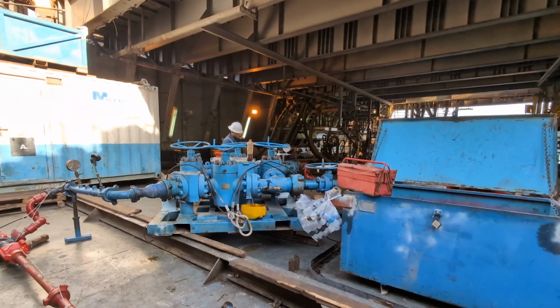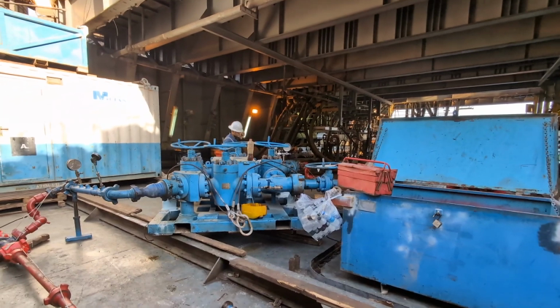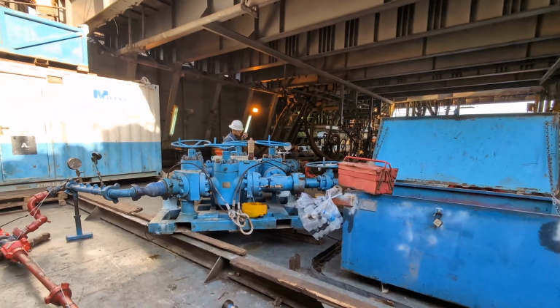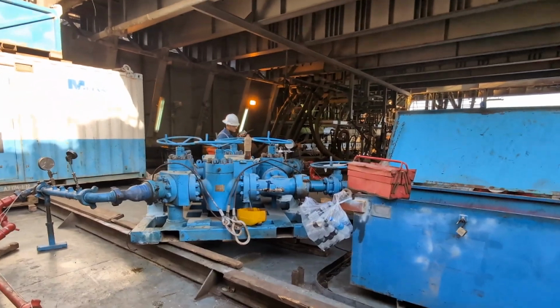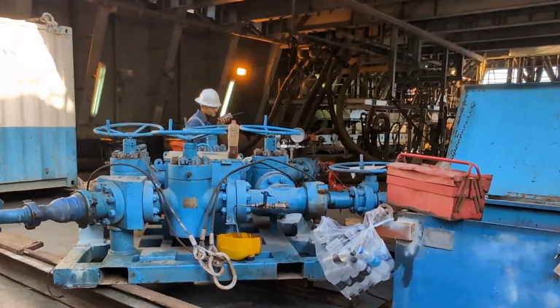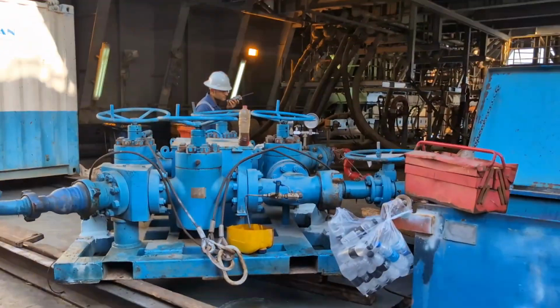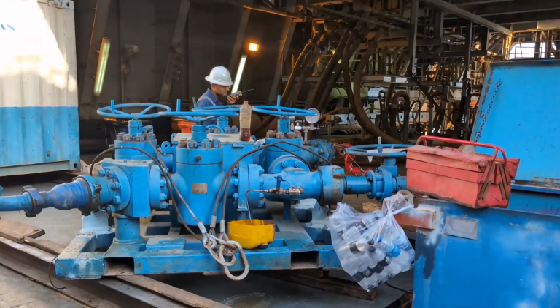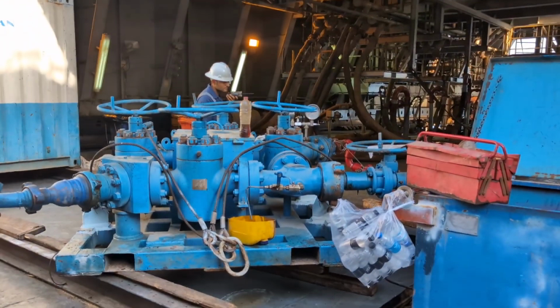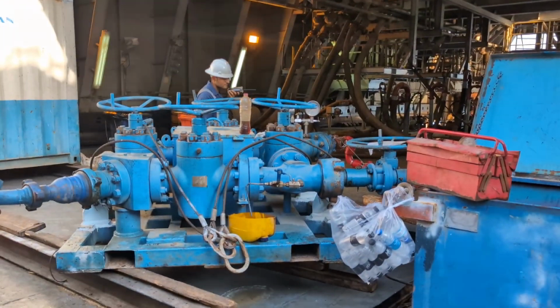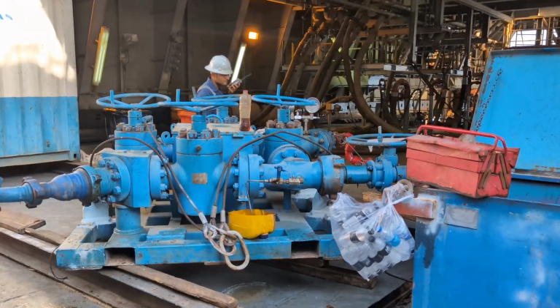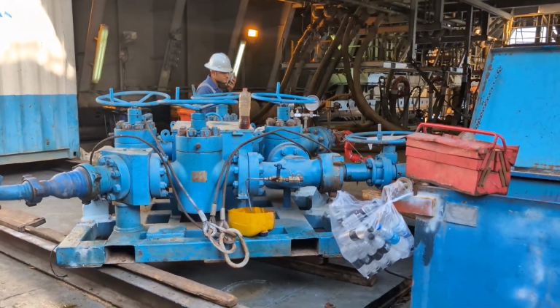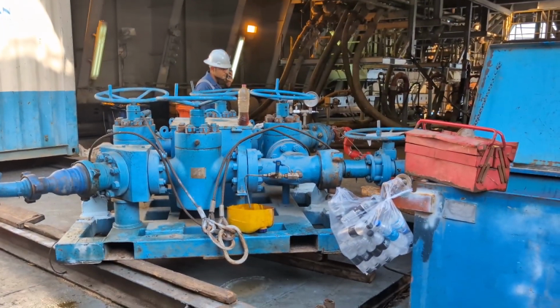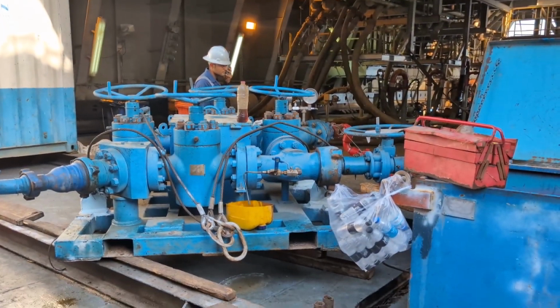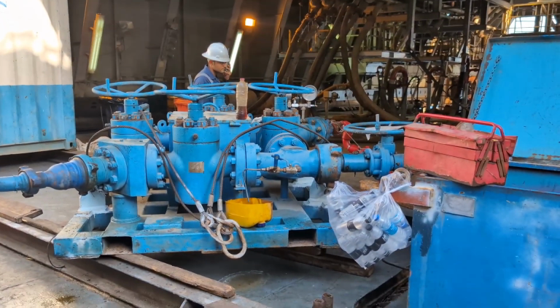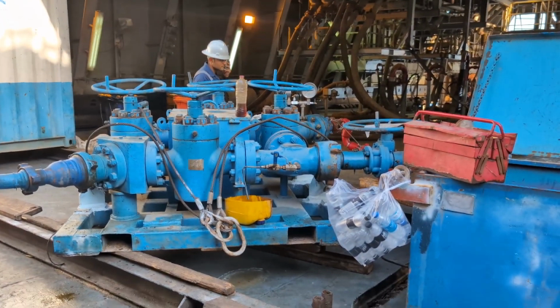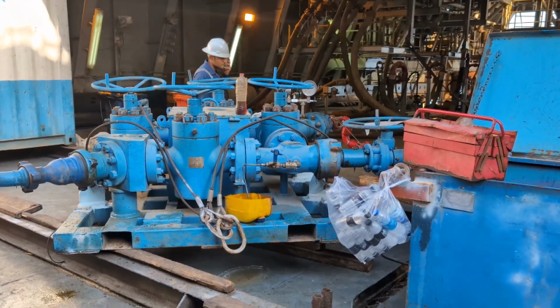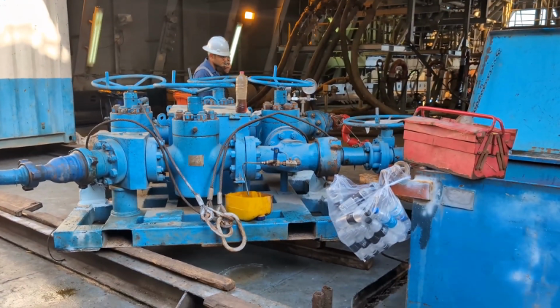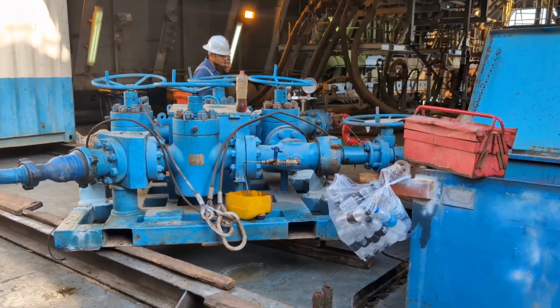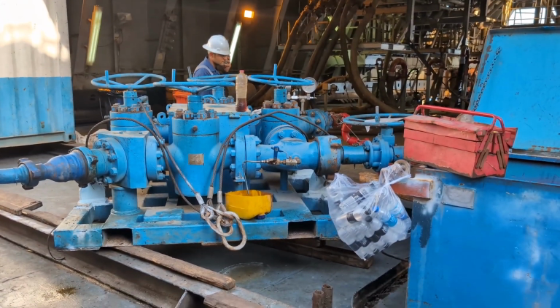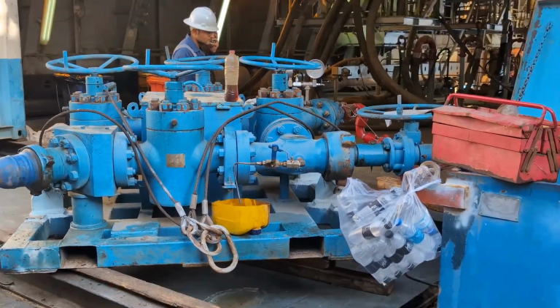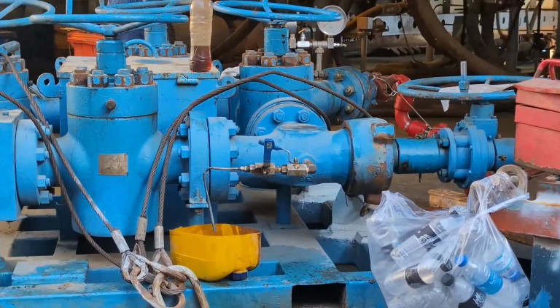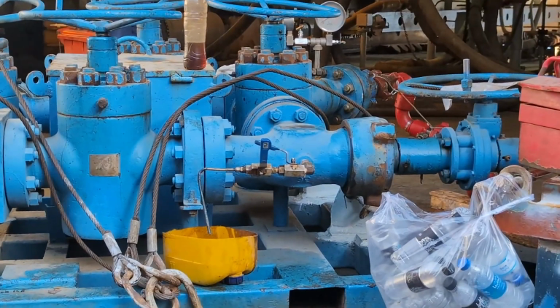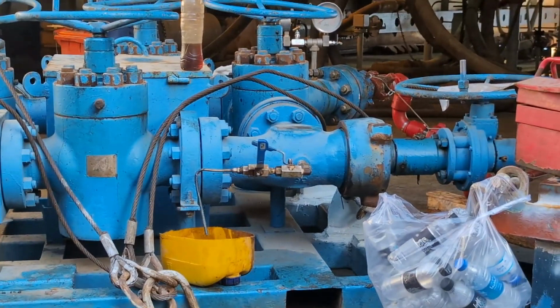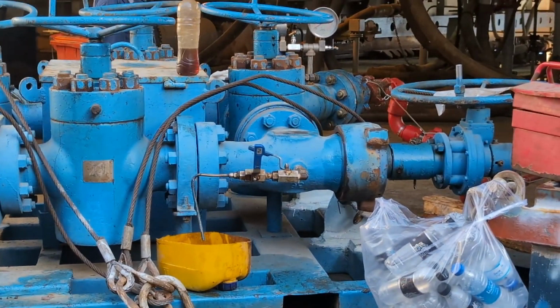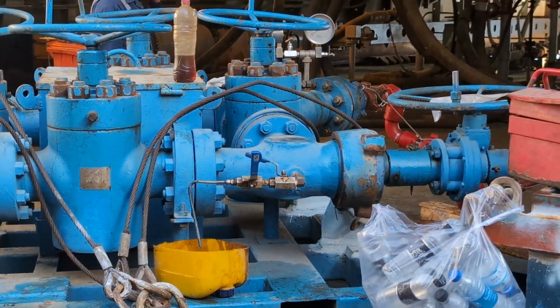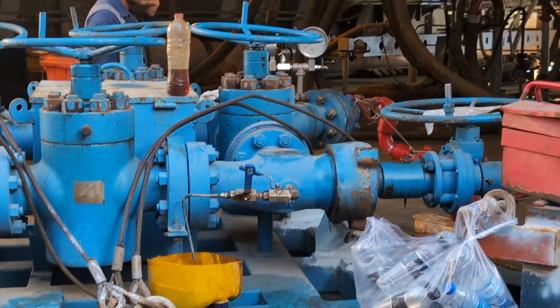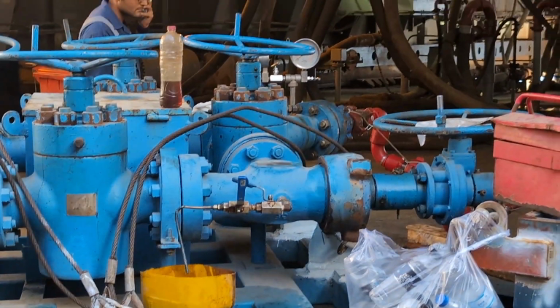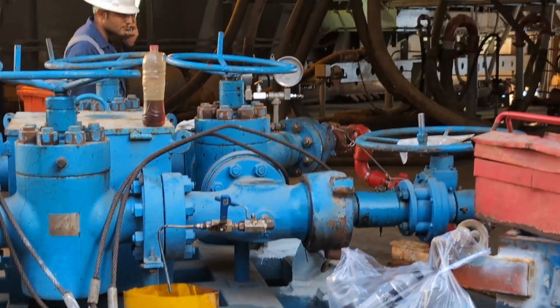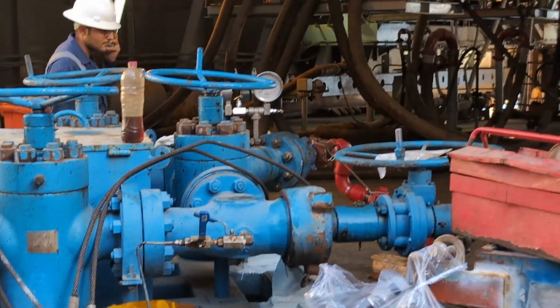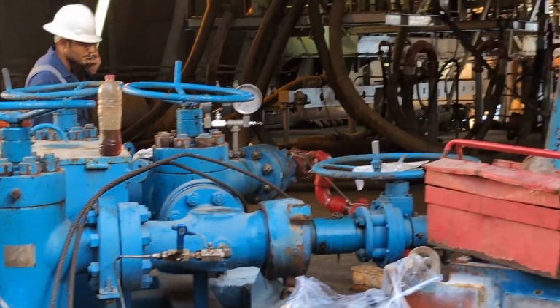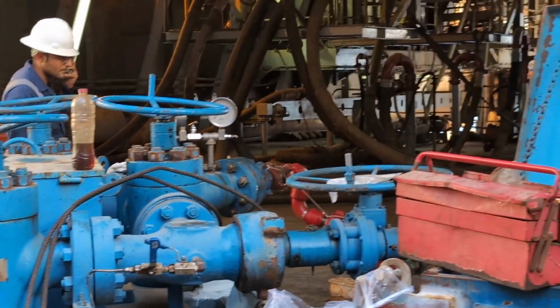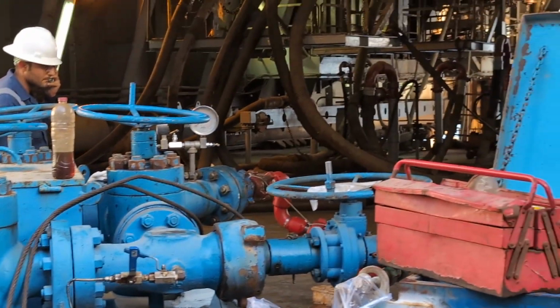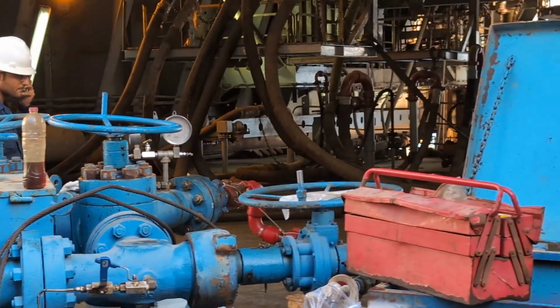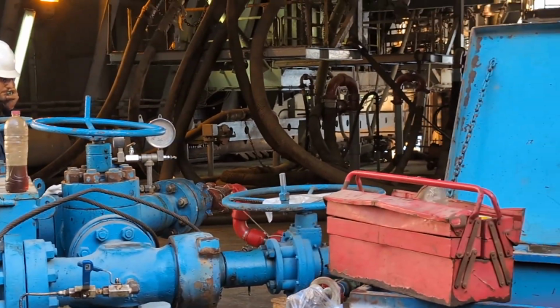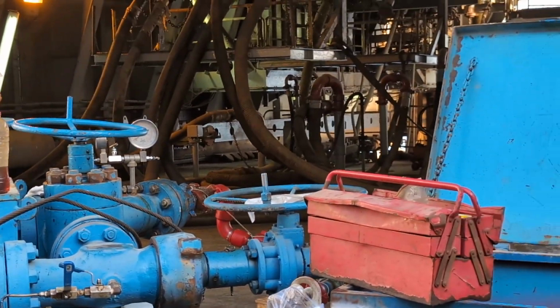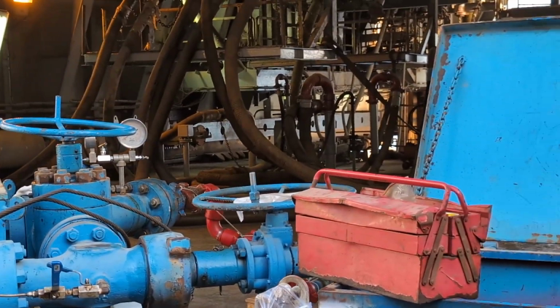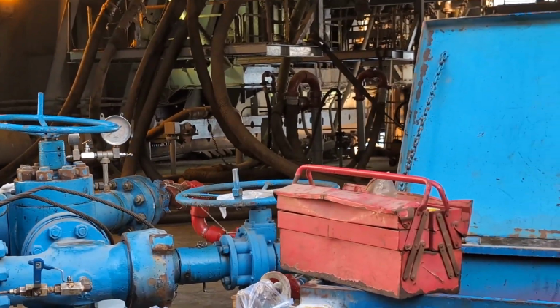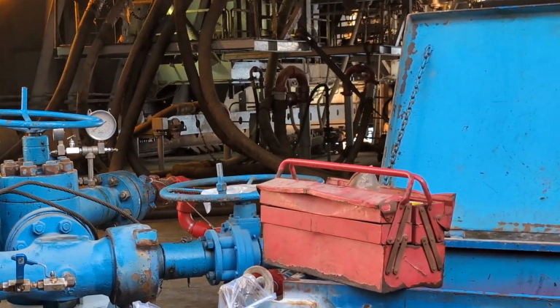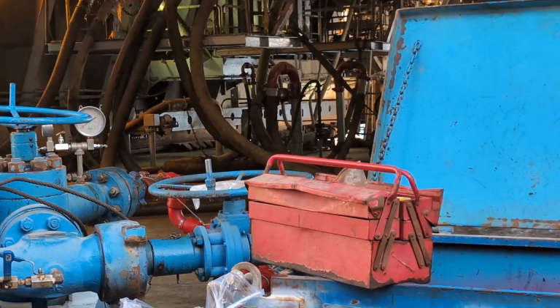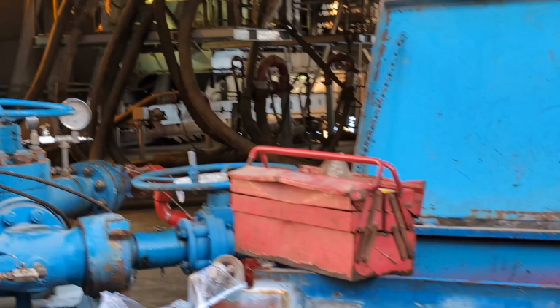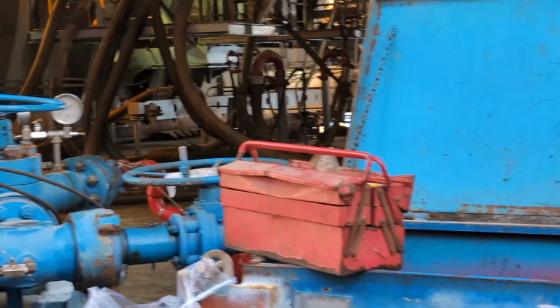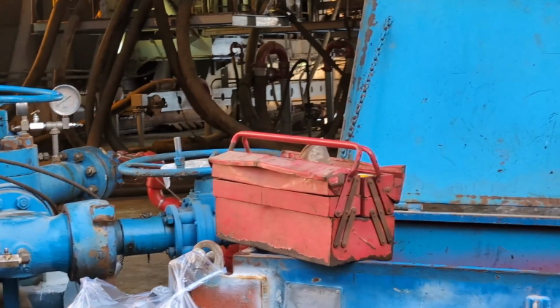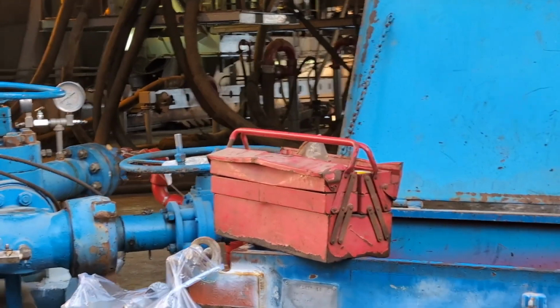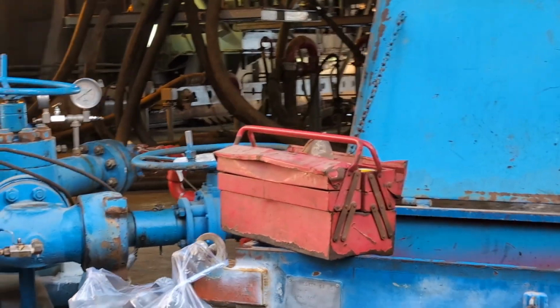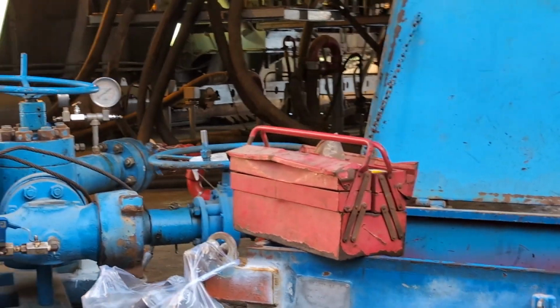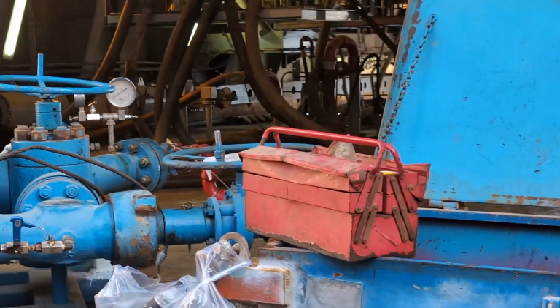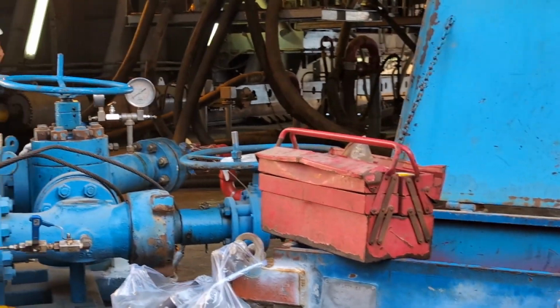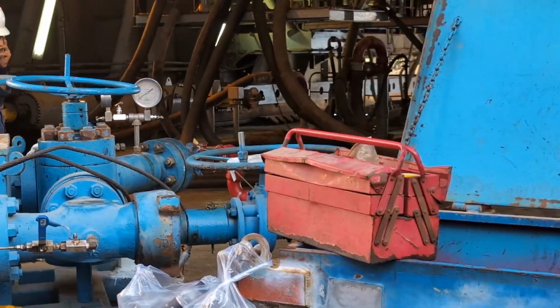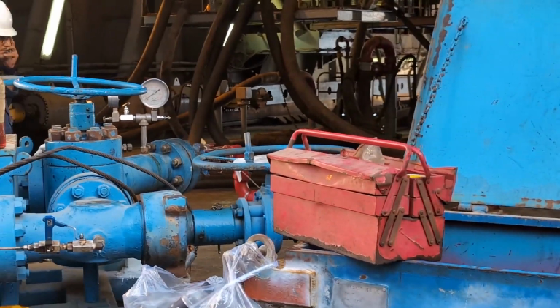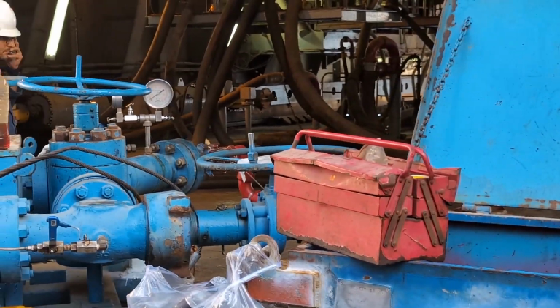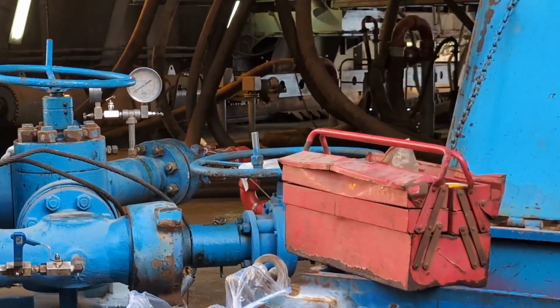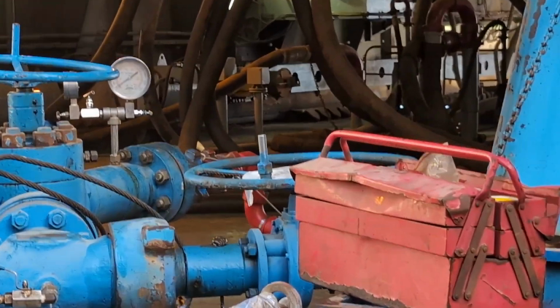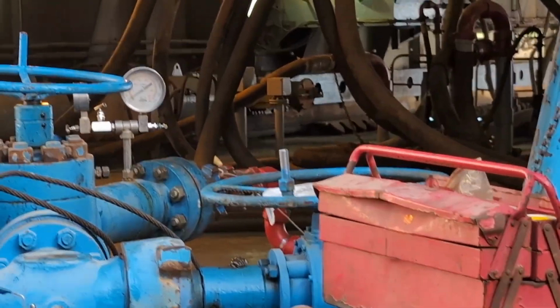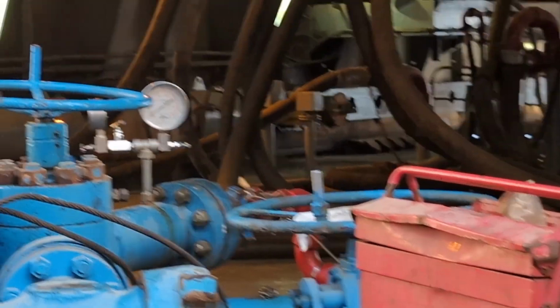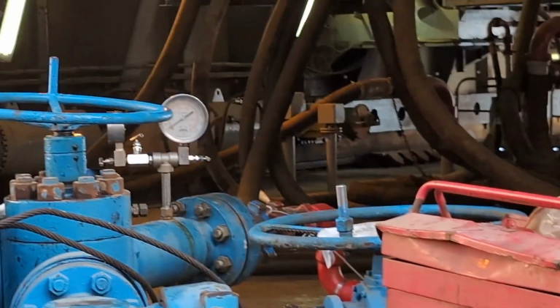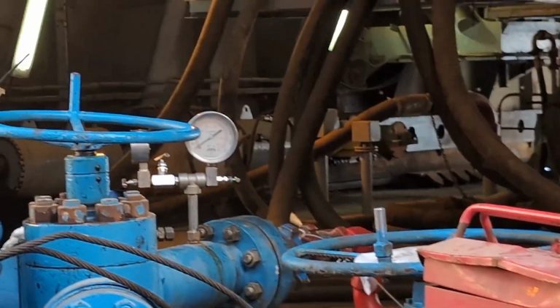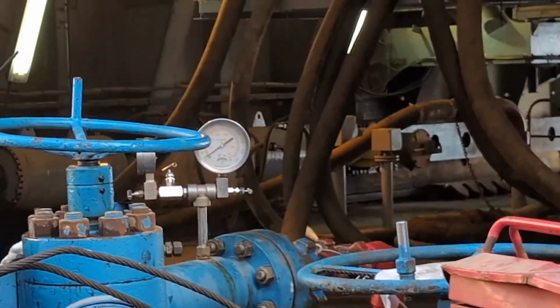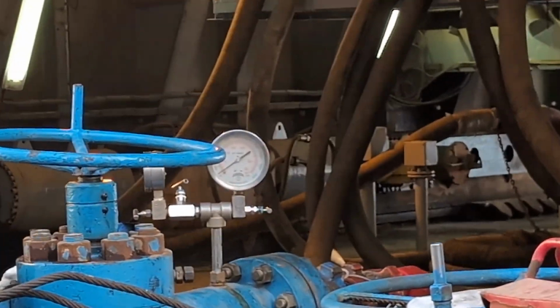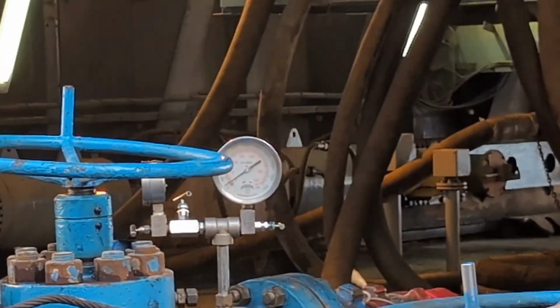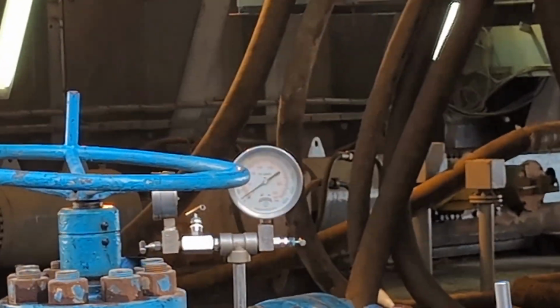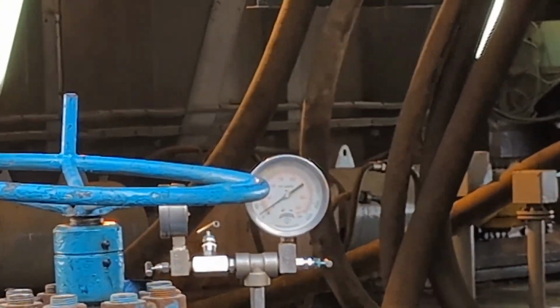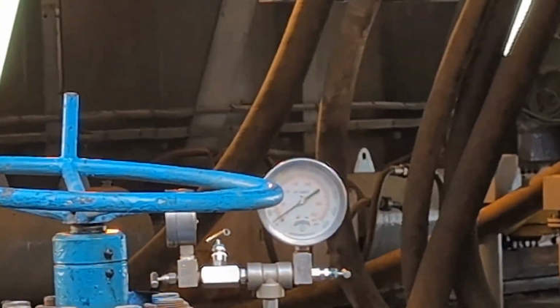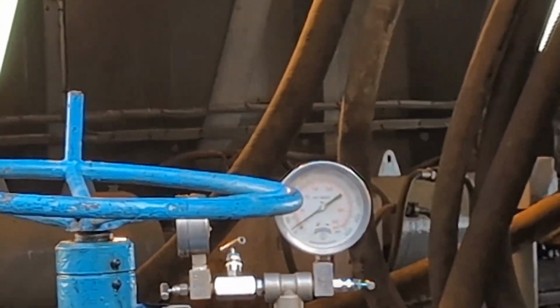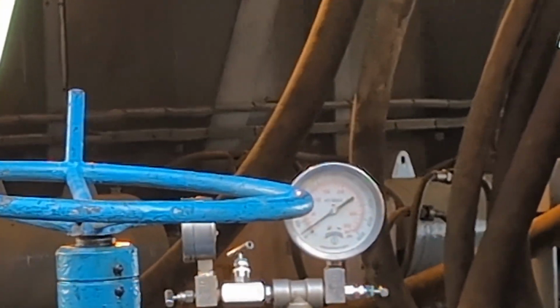Now everything is ready — the choke manifold is about to open and the fluid will start flowing toward the burners.